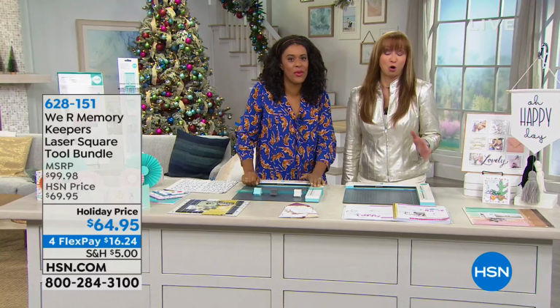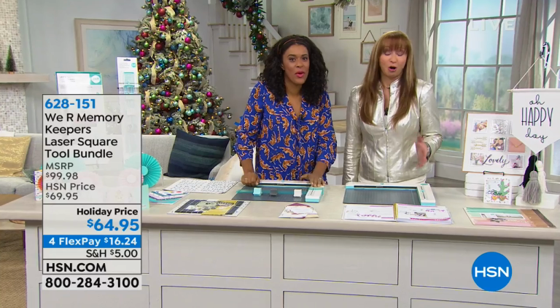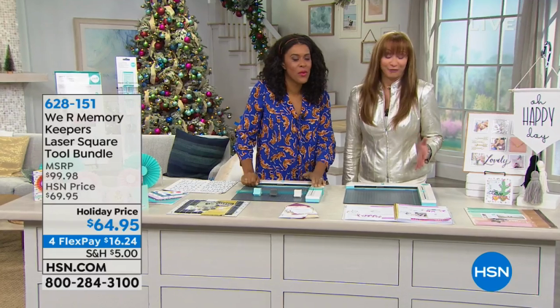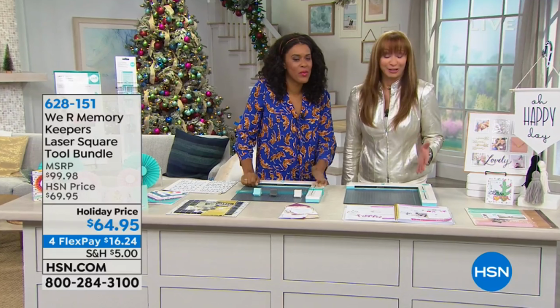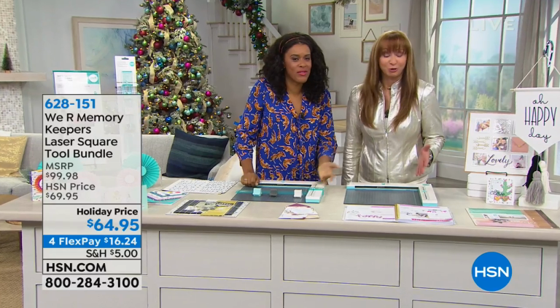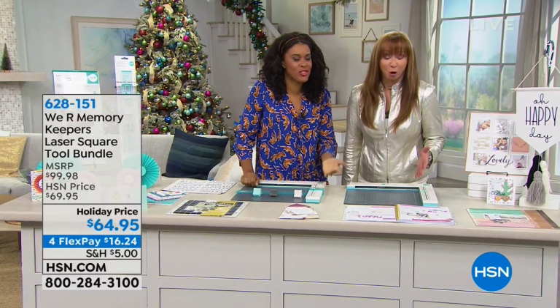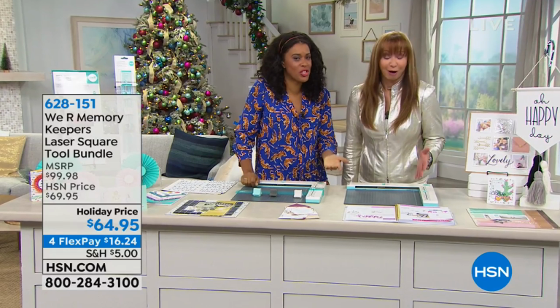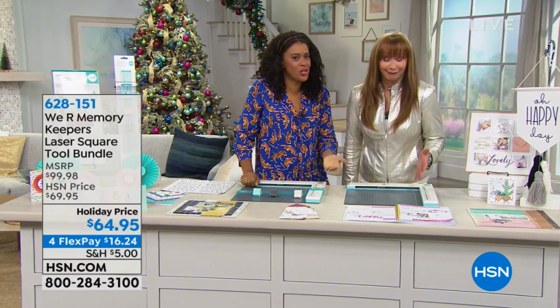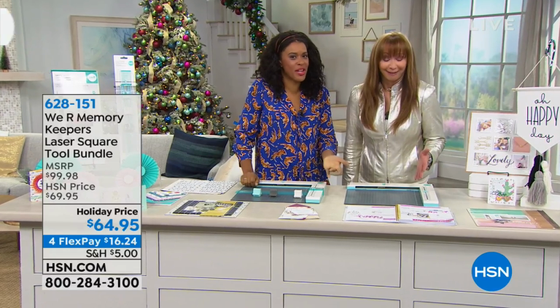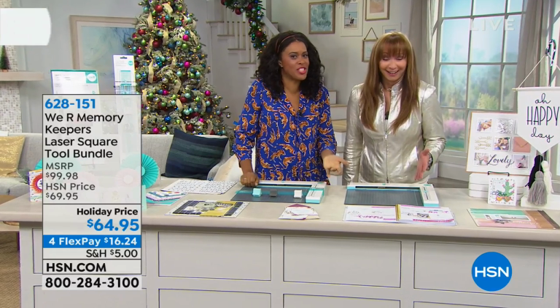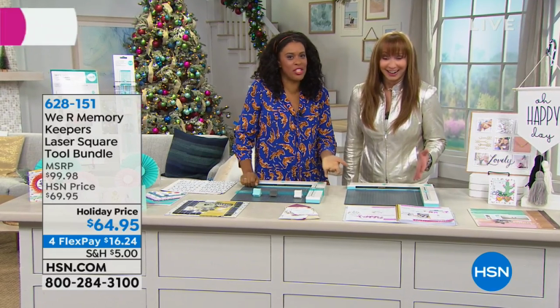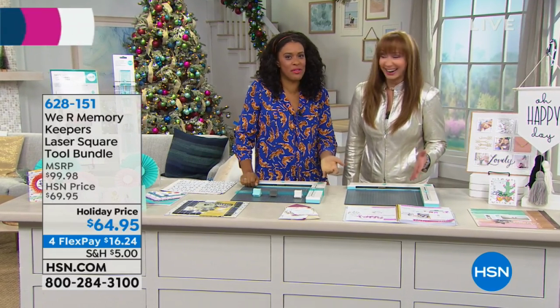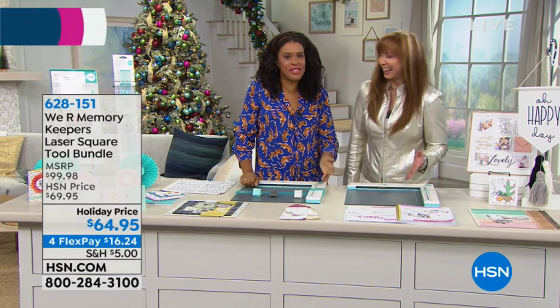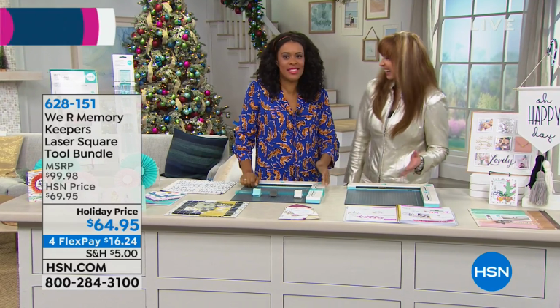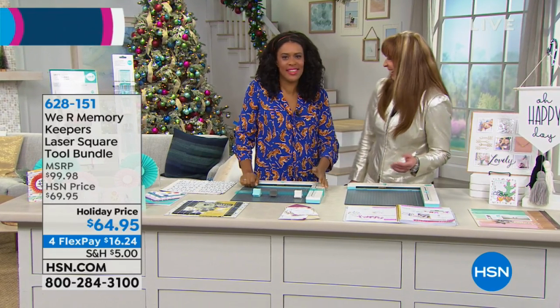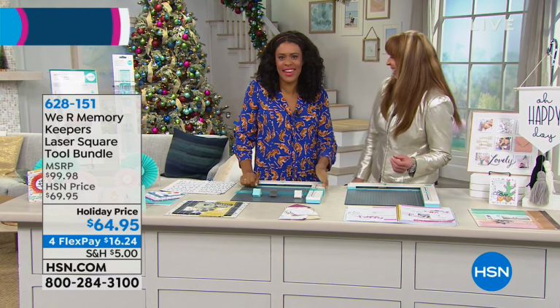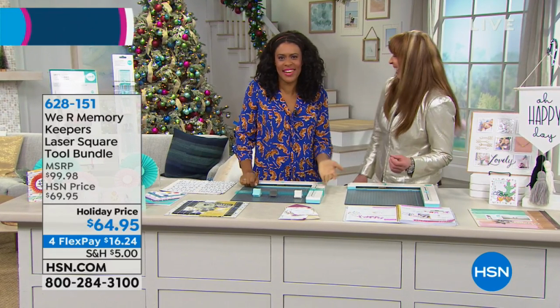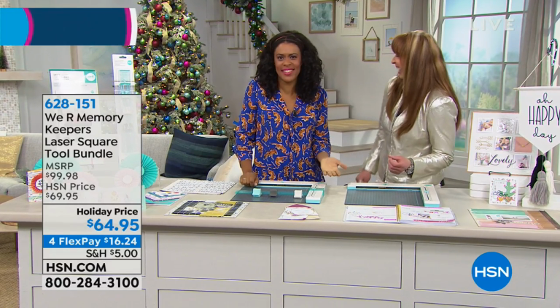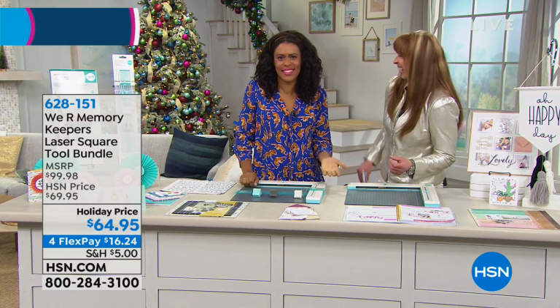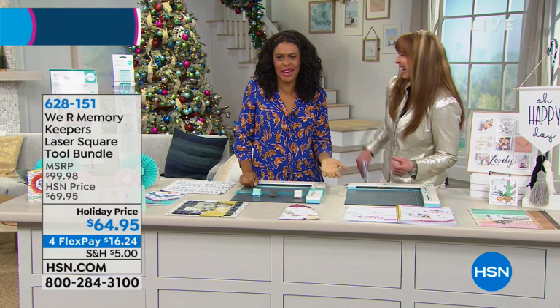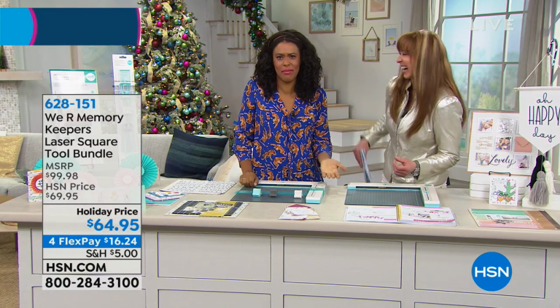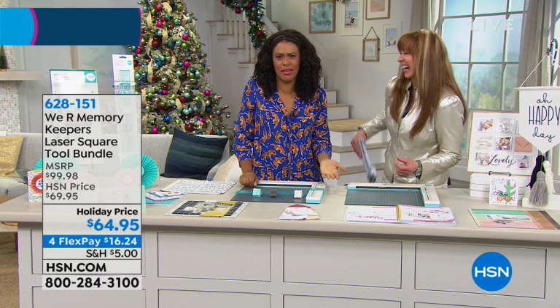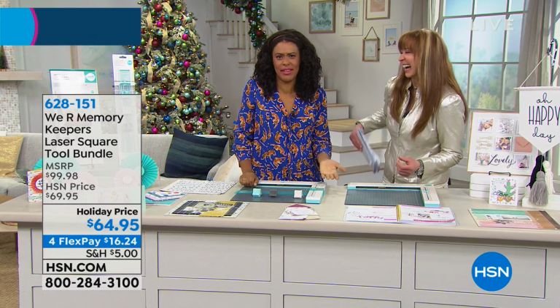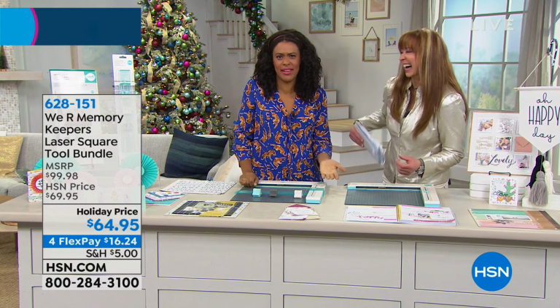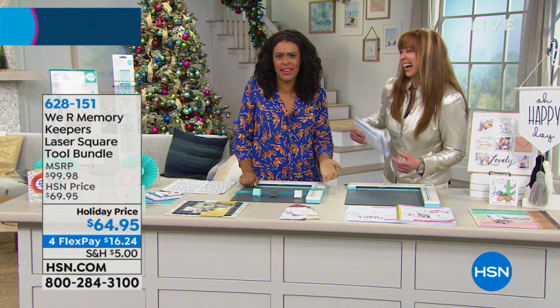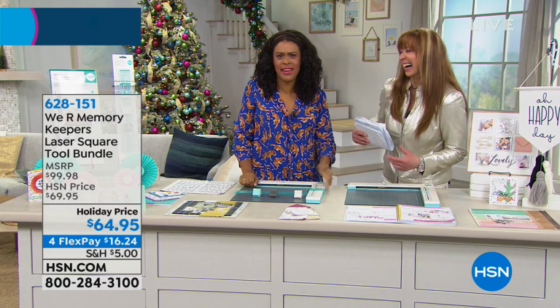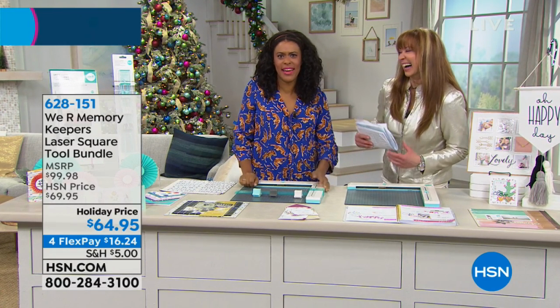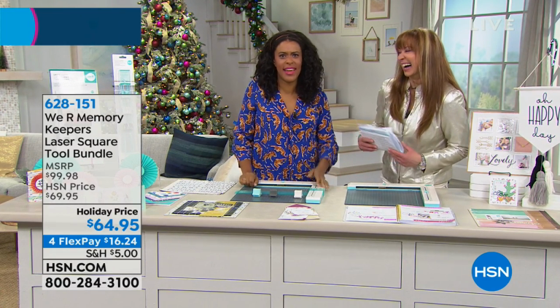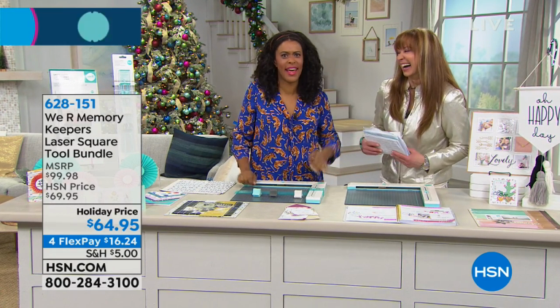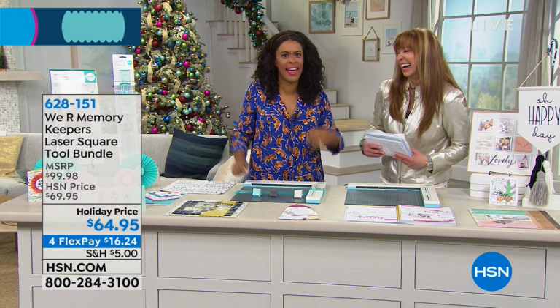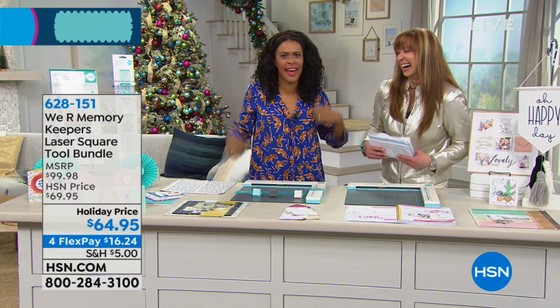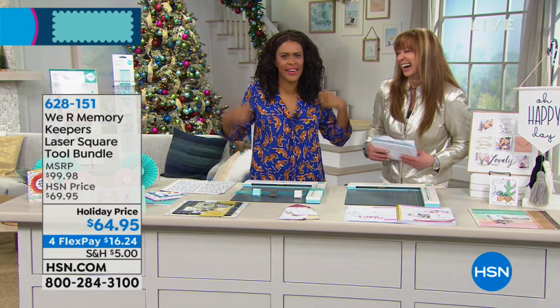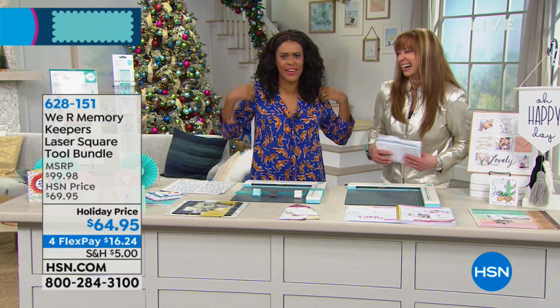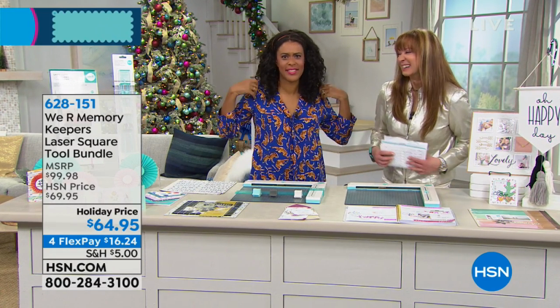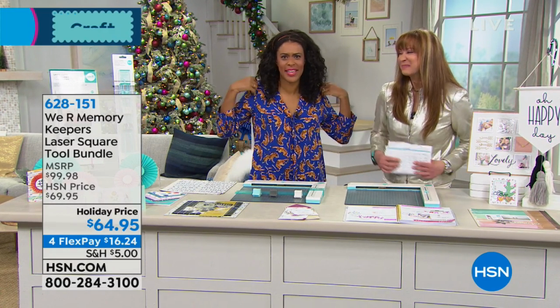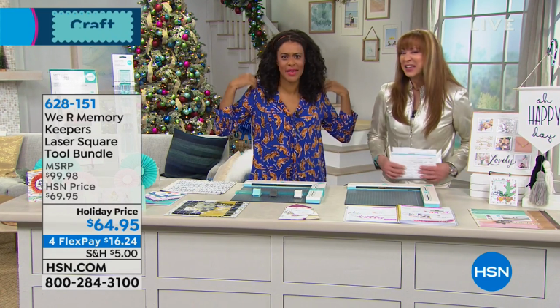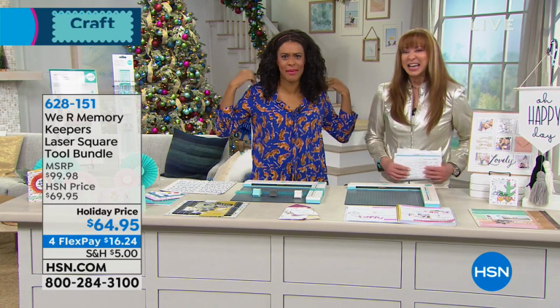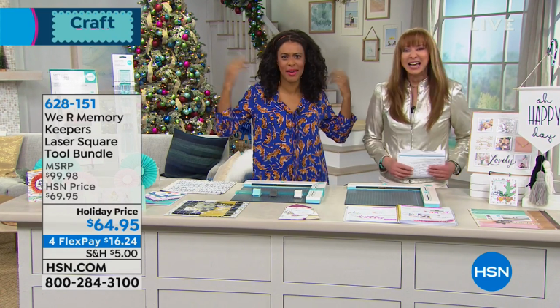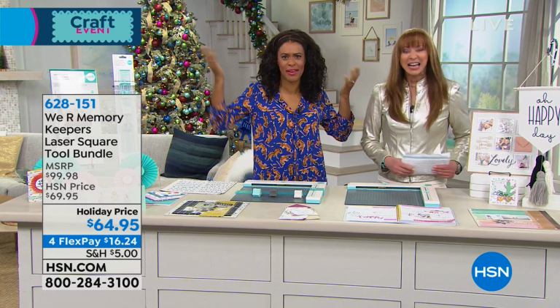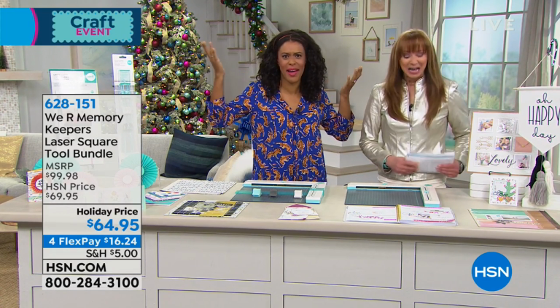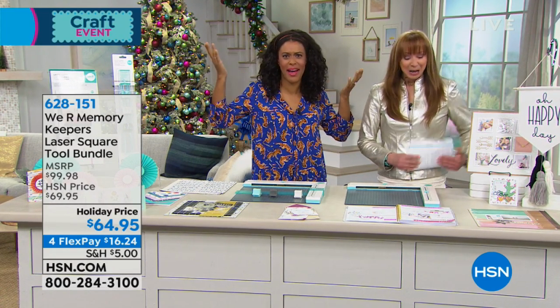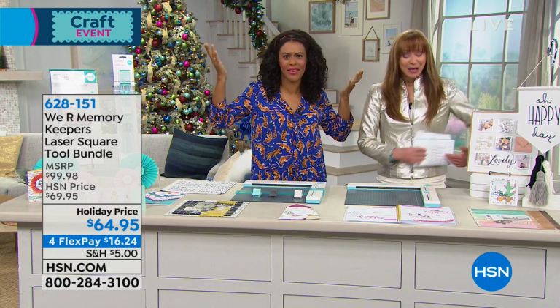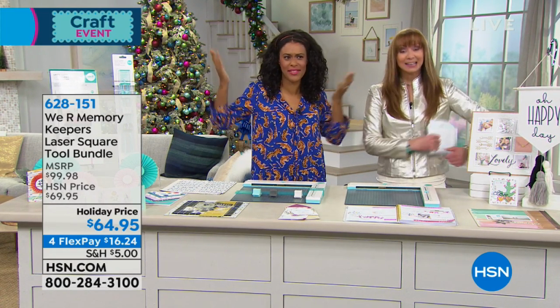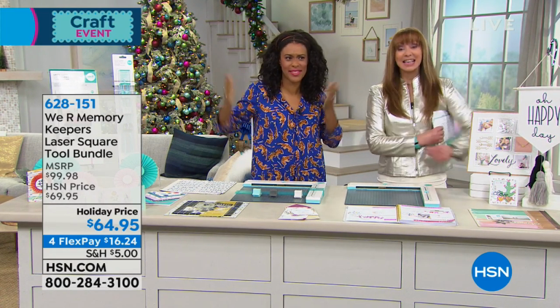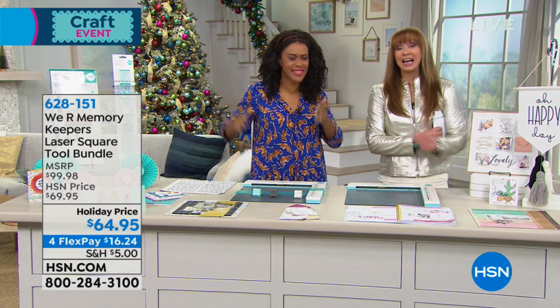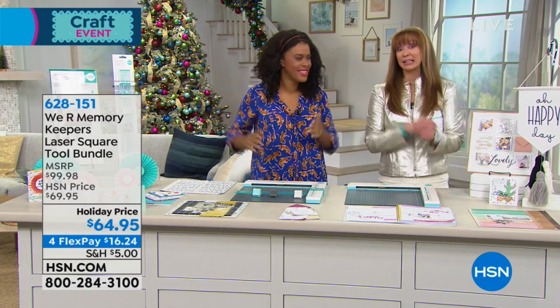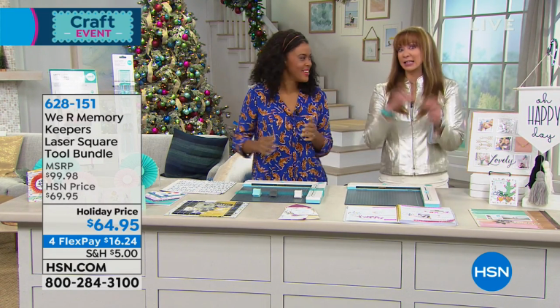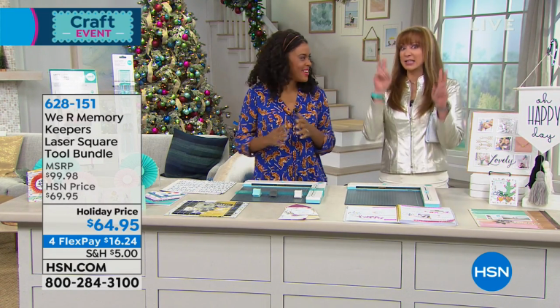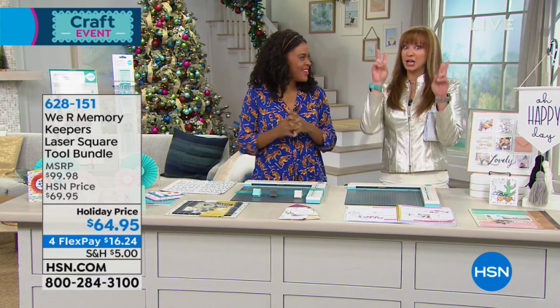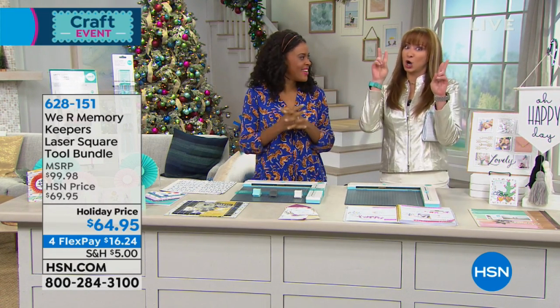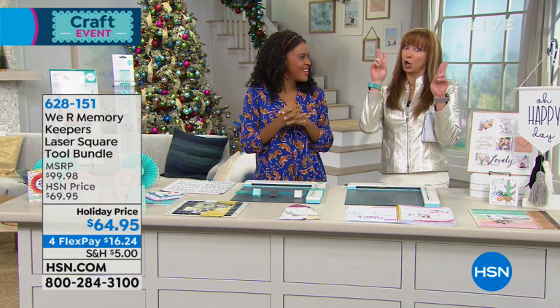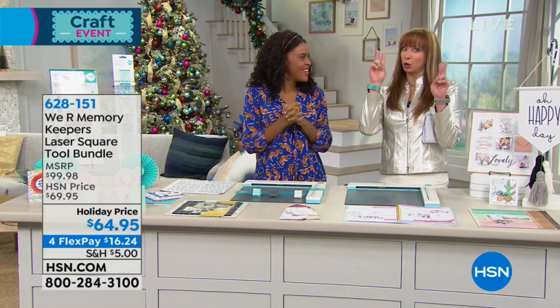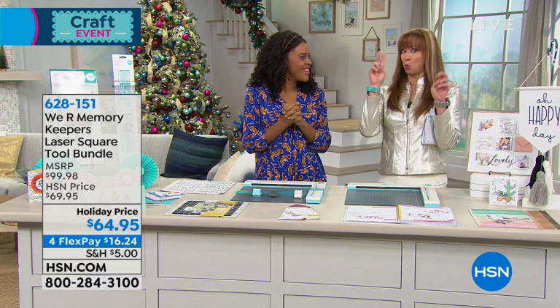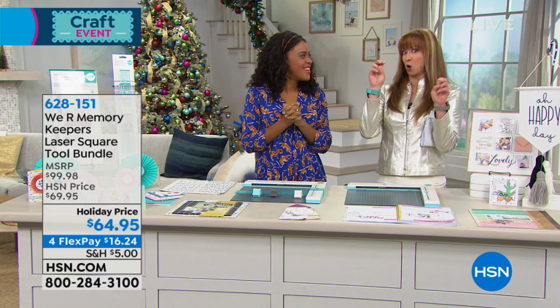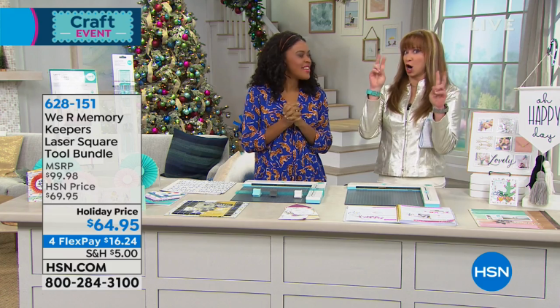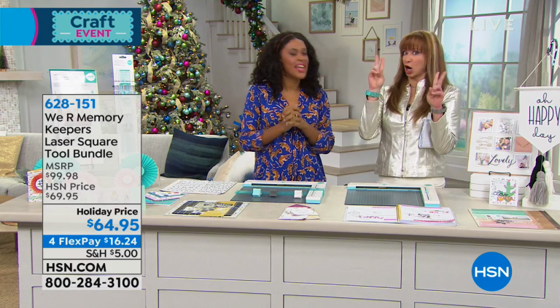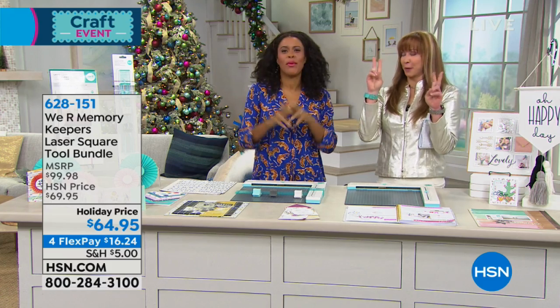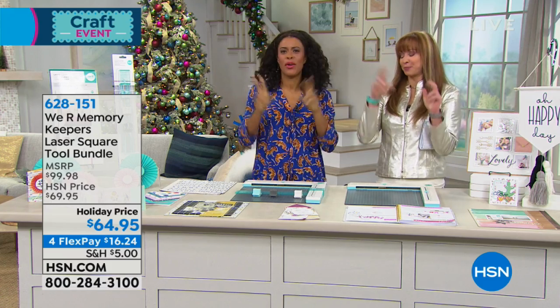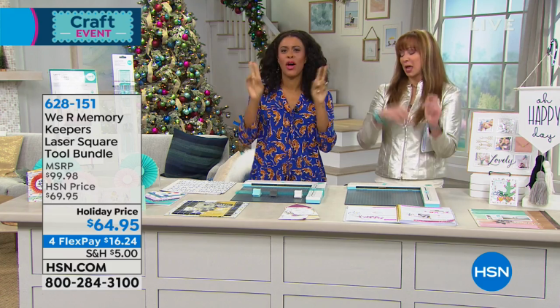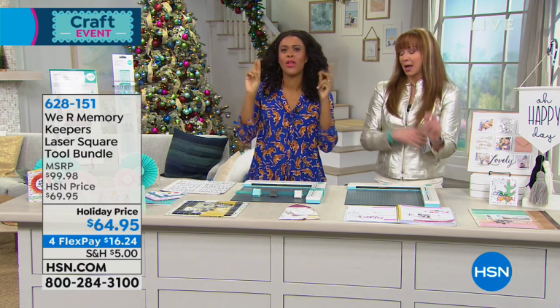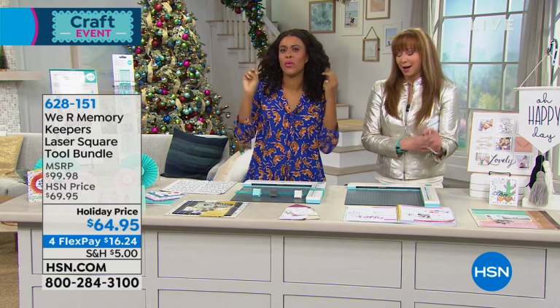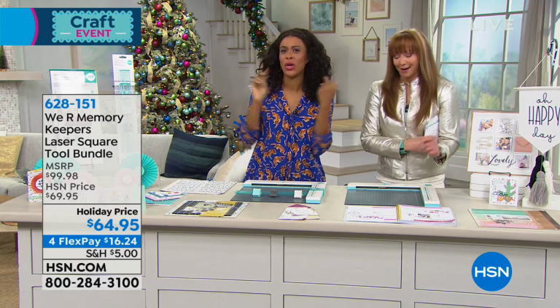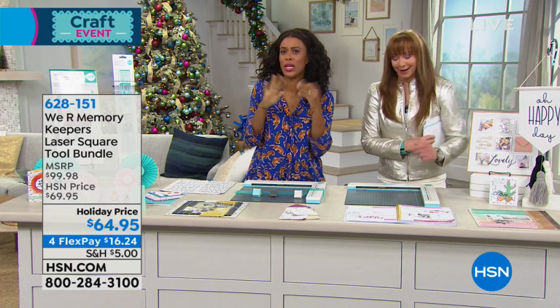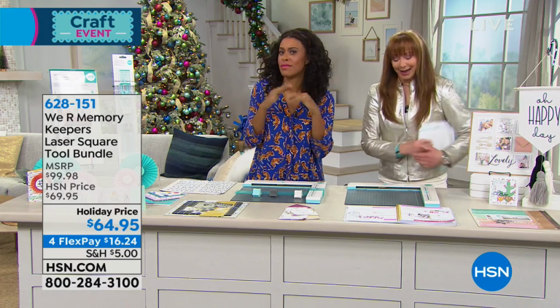The coffee talk. We've tricked you into letting us come here and hang out all day and make crafts. Exactly, and then they call it work. We call it work.